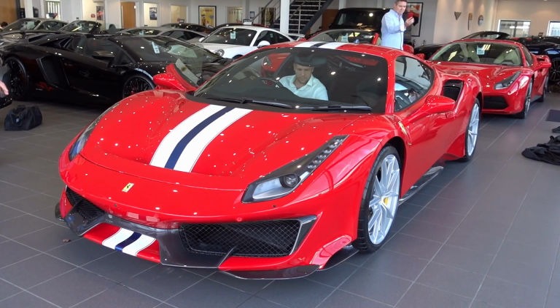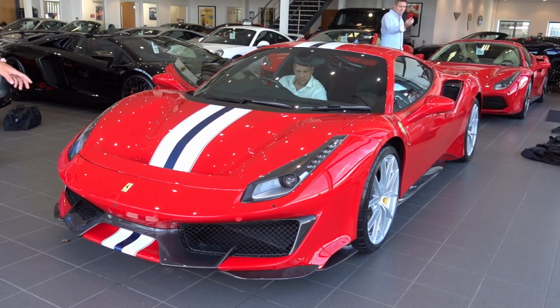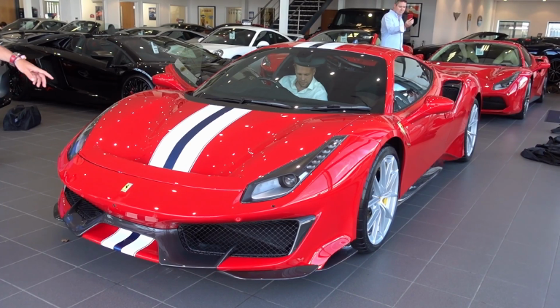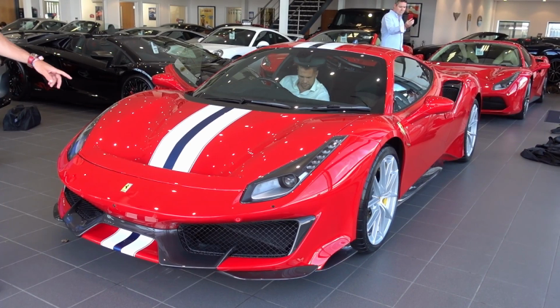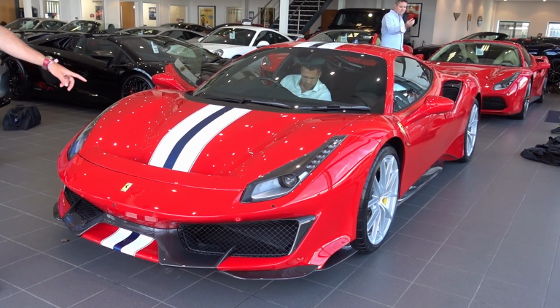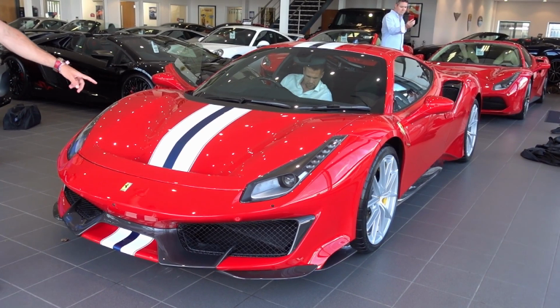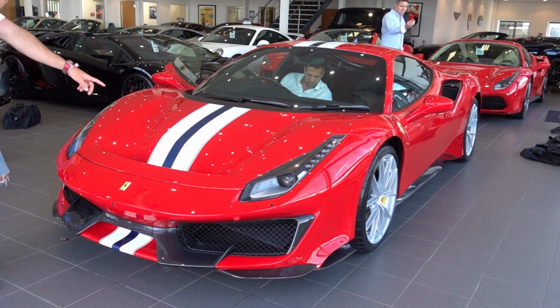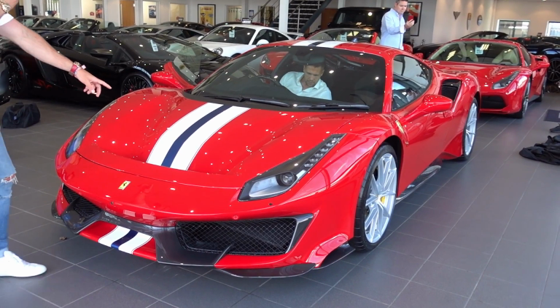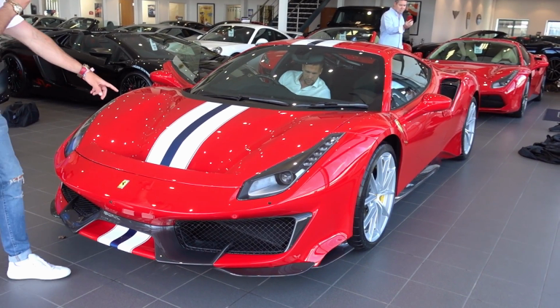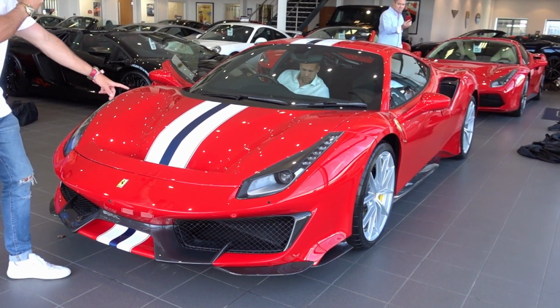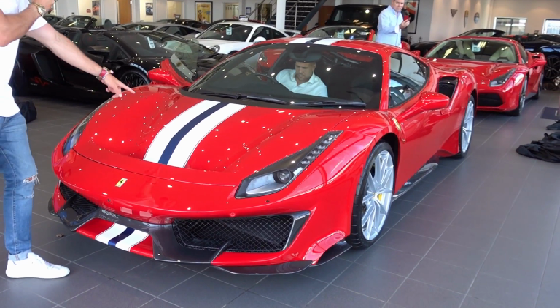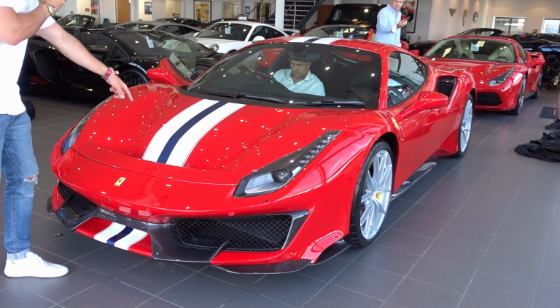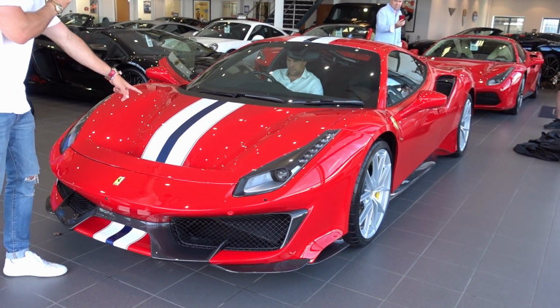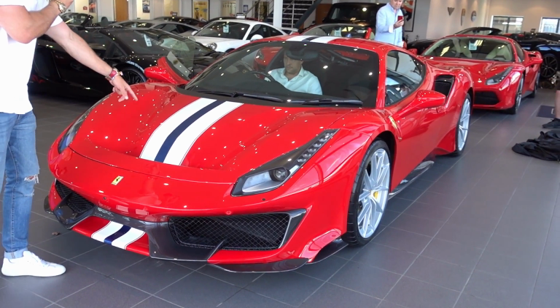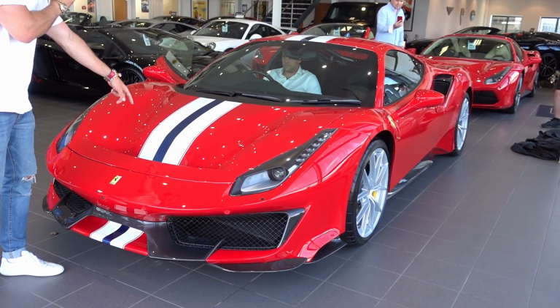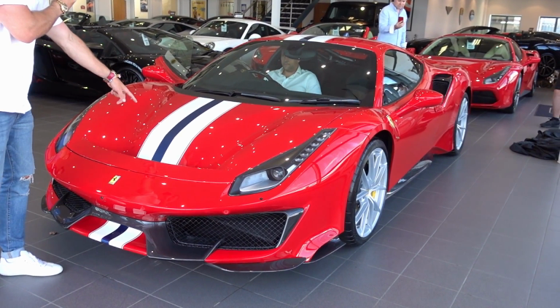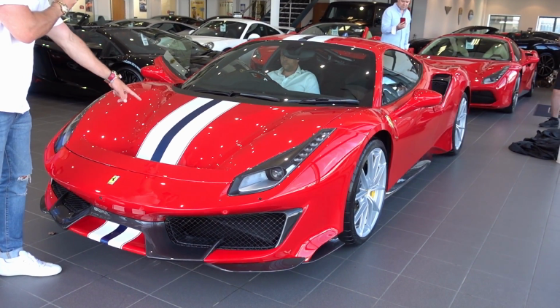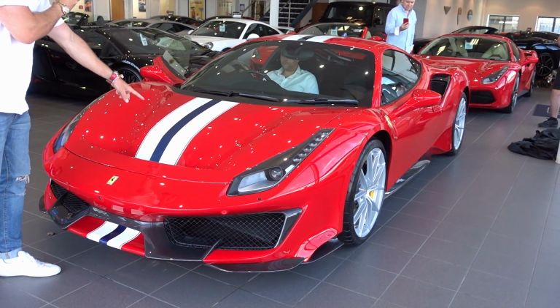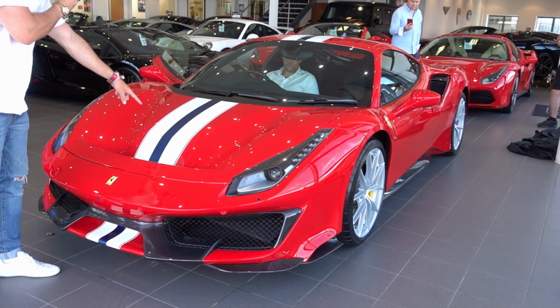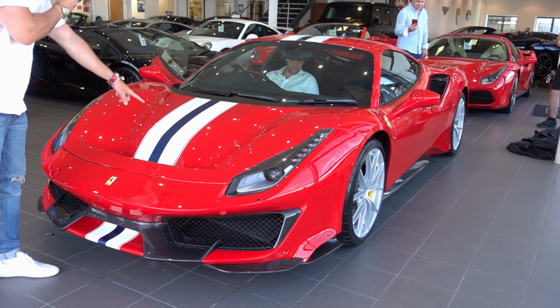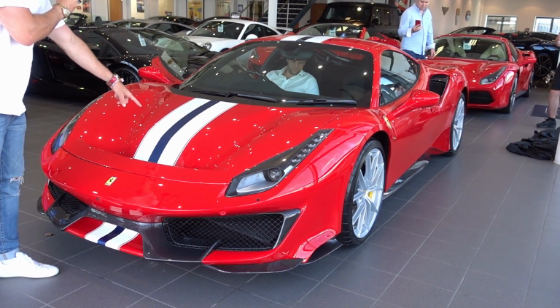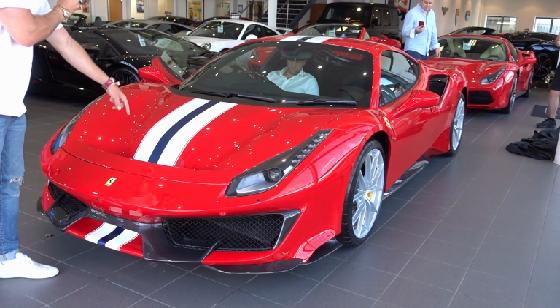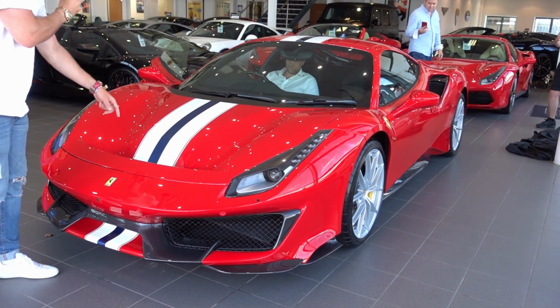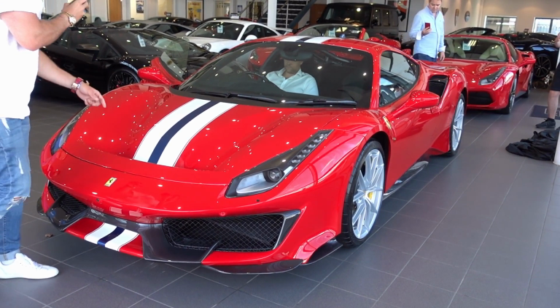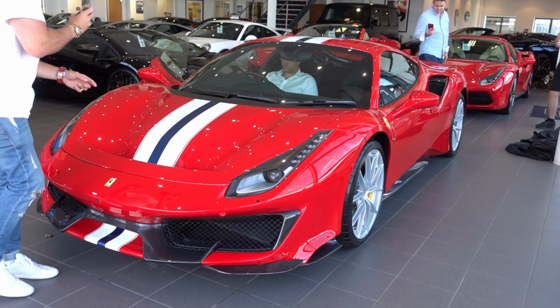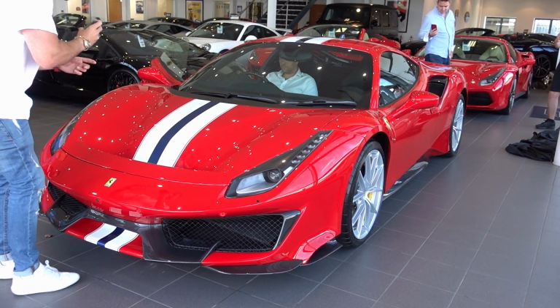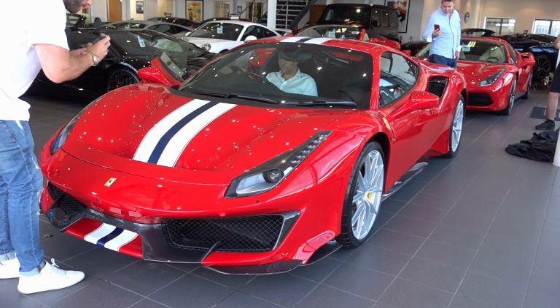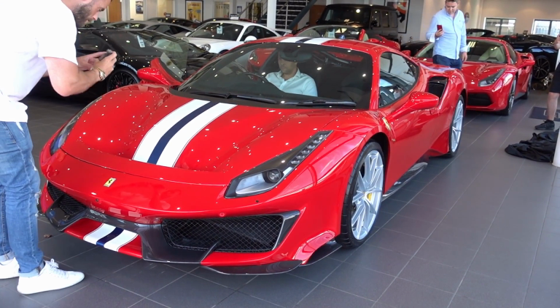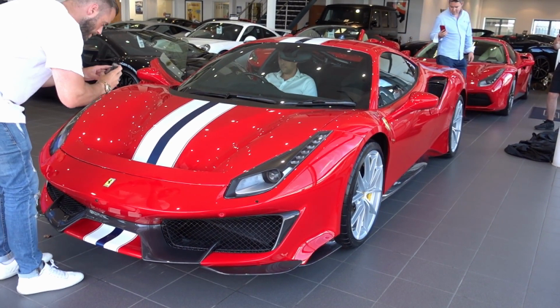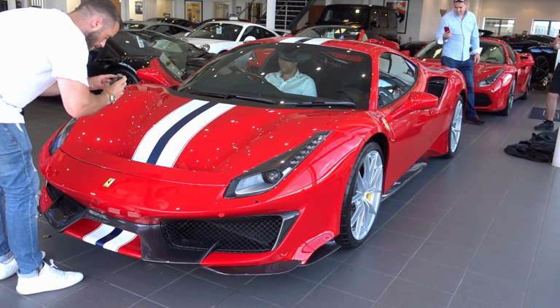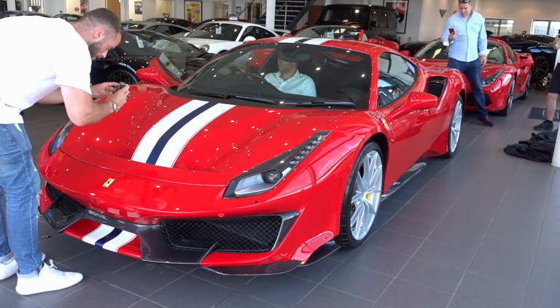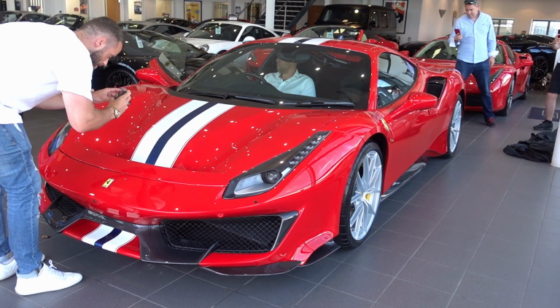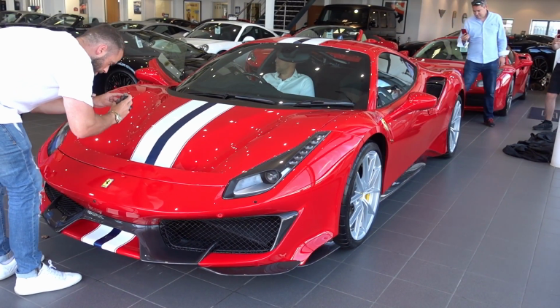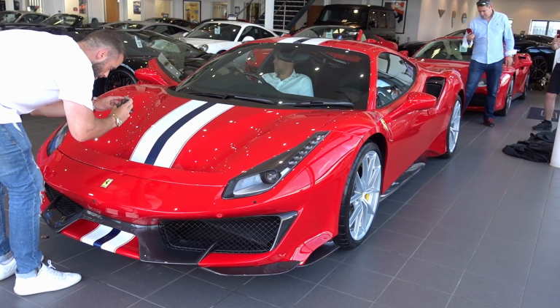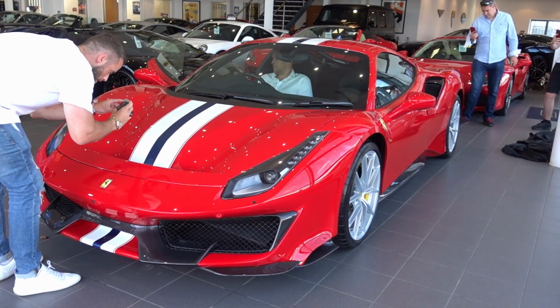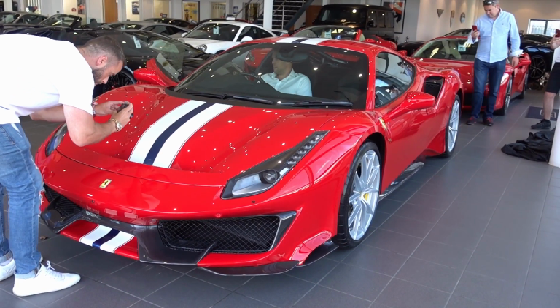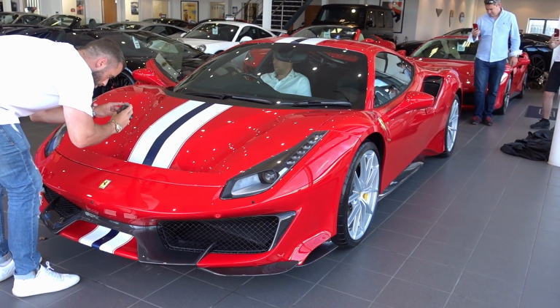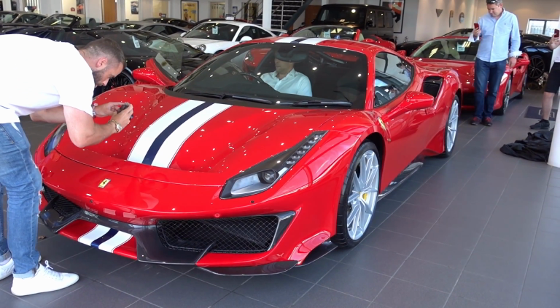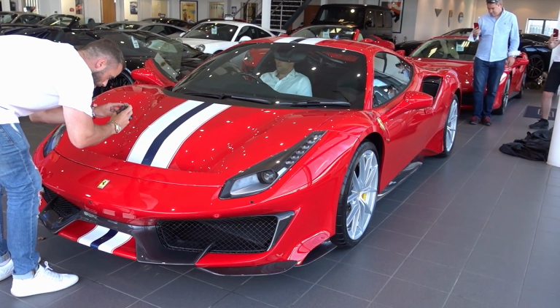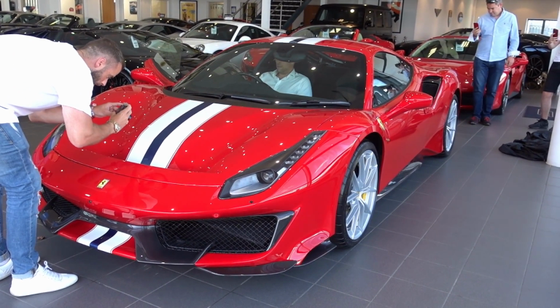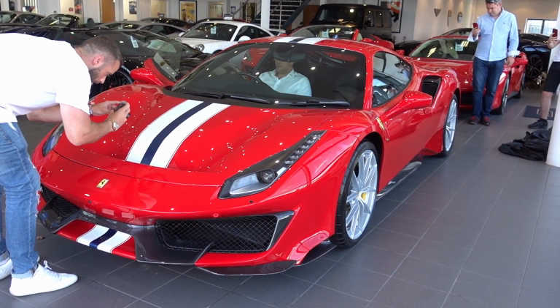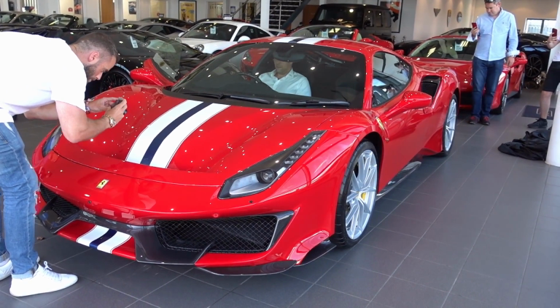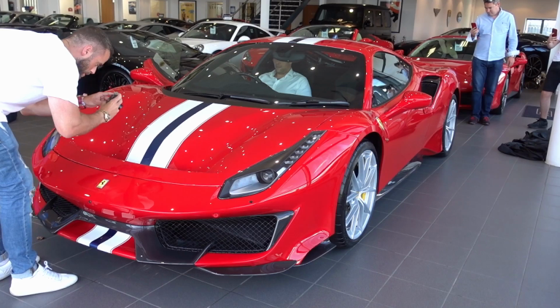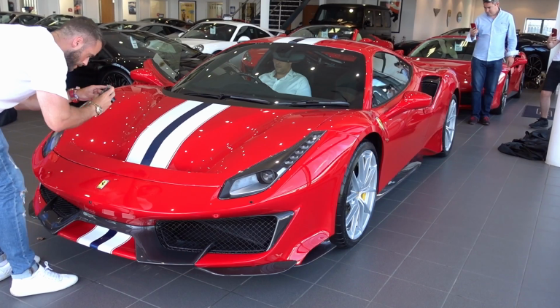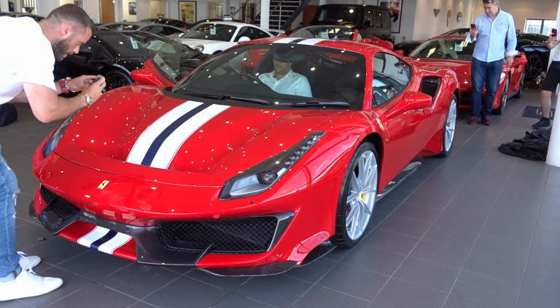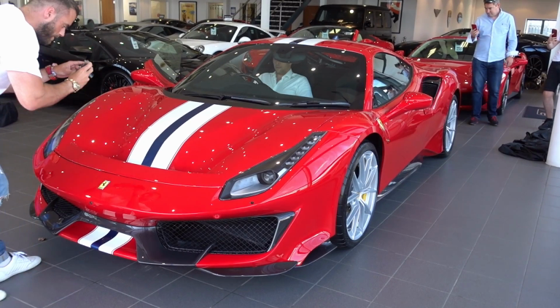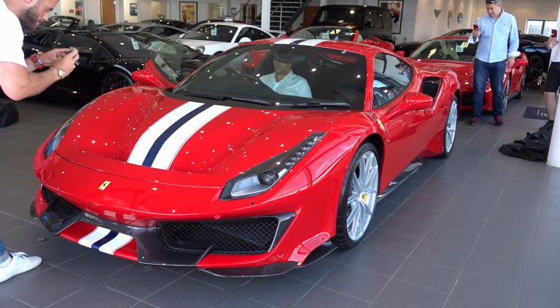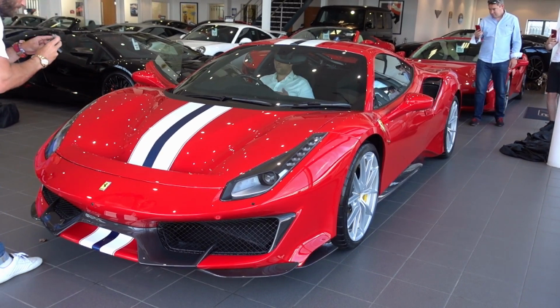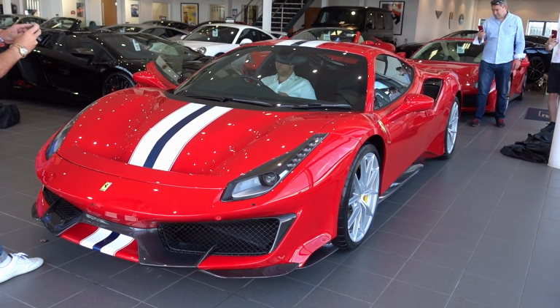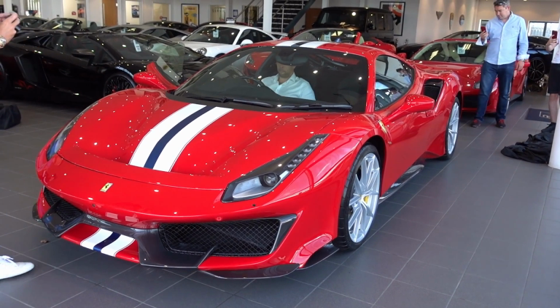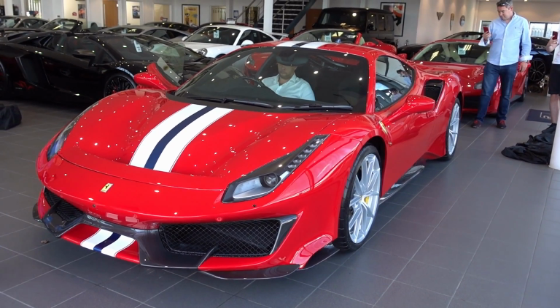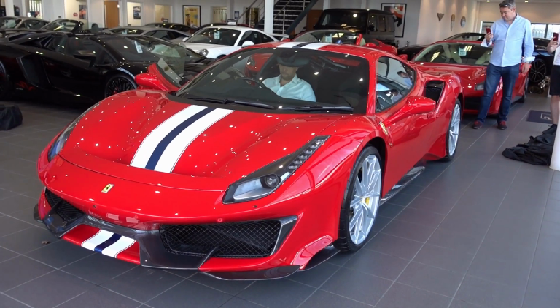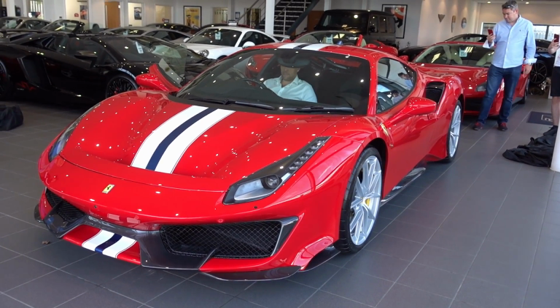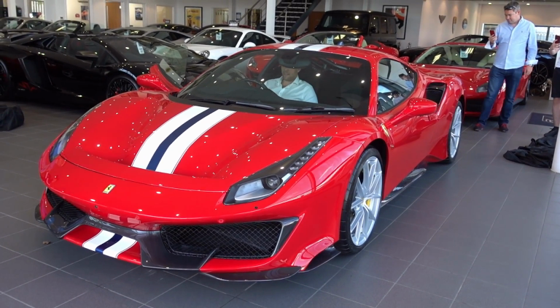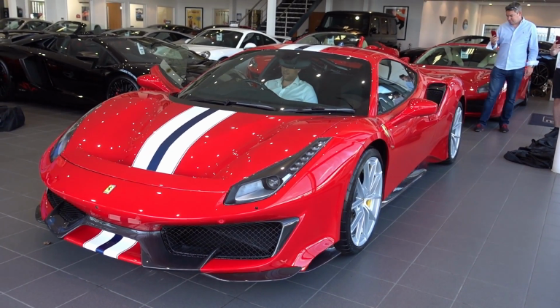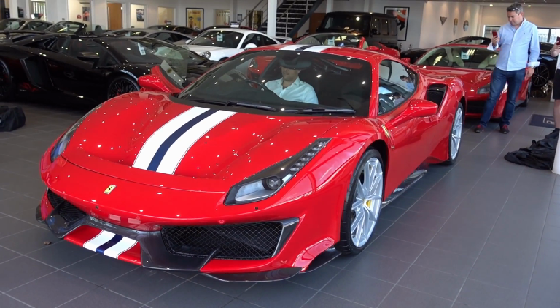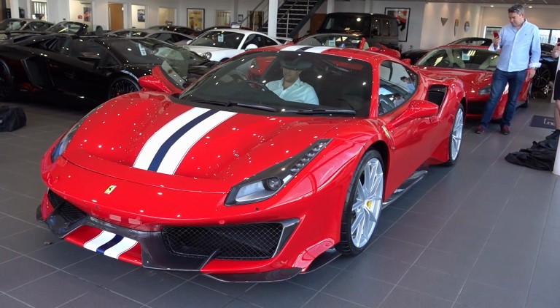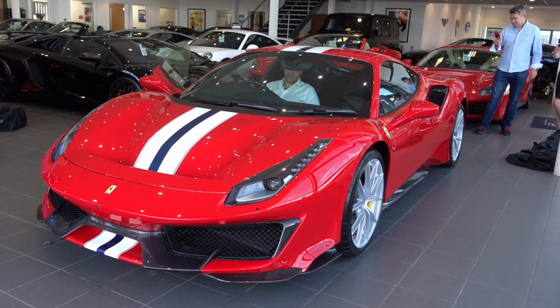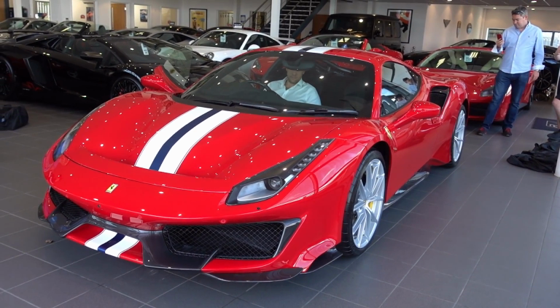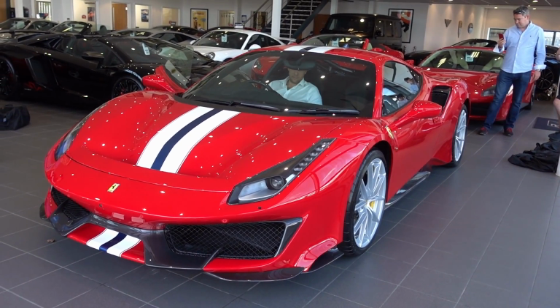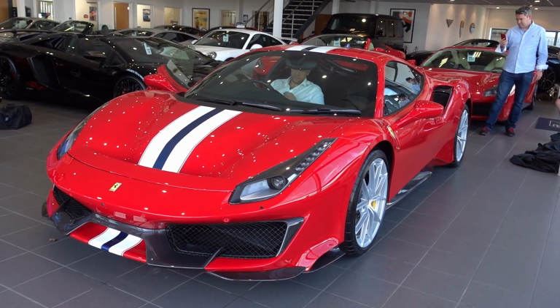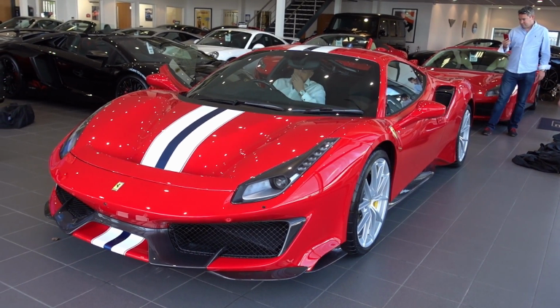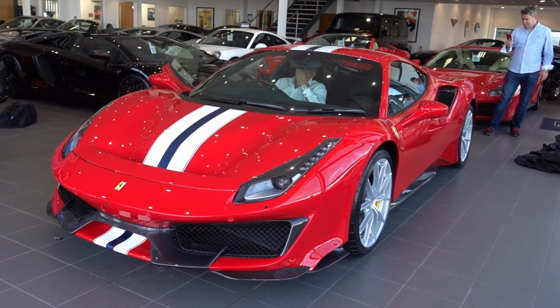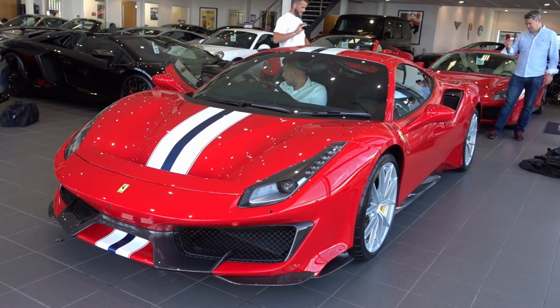Bianco Avus white with a blue stripe — very nice white and blue. That is paint.